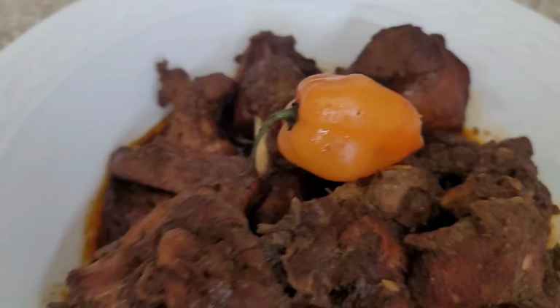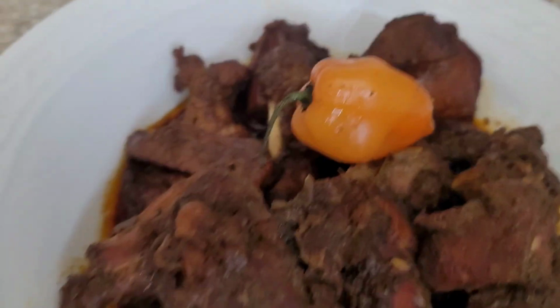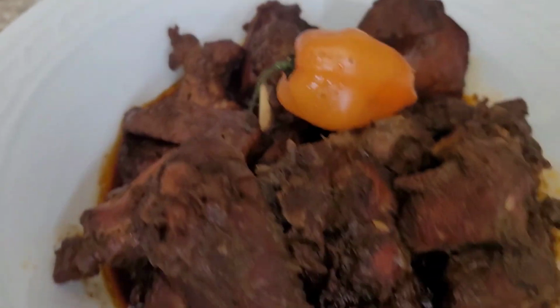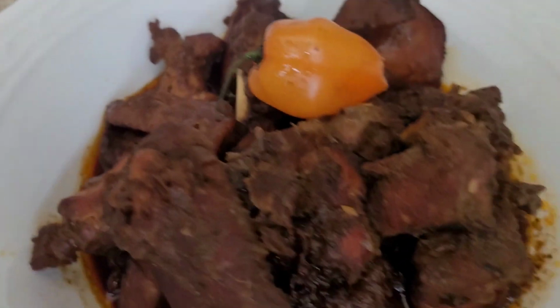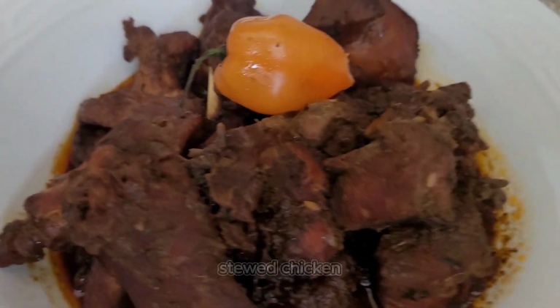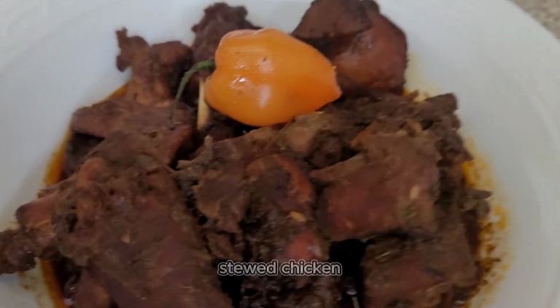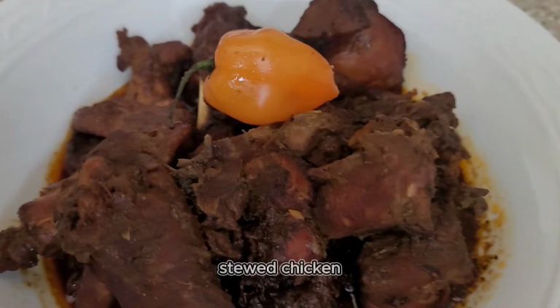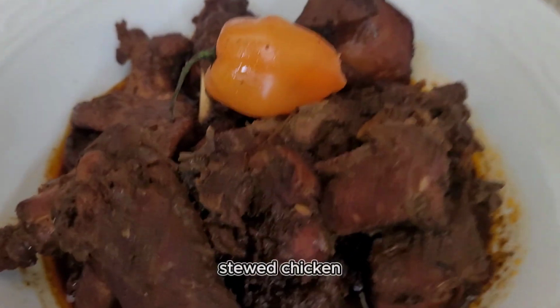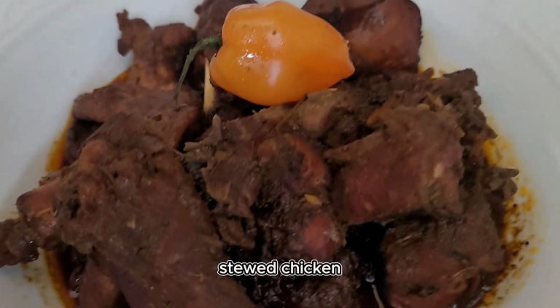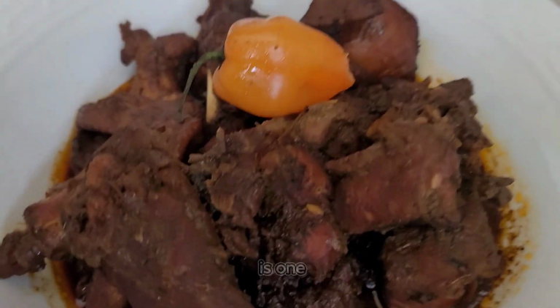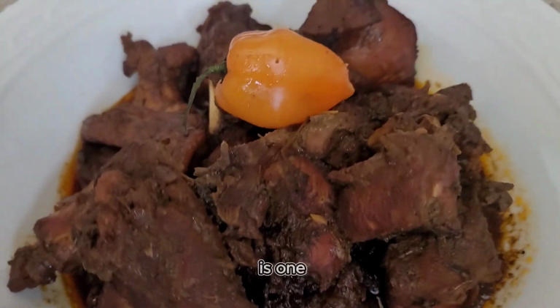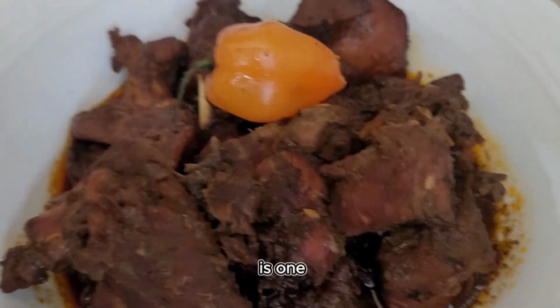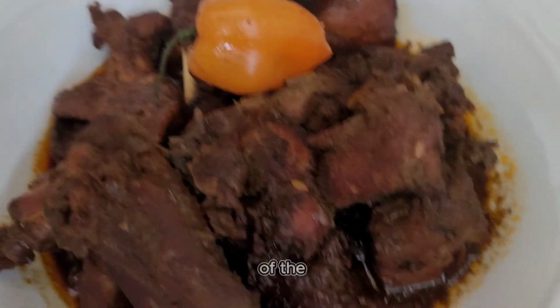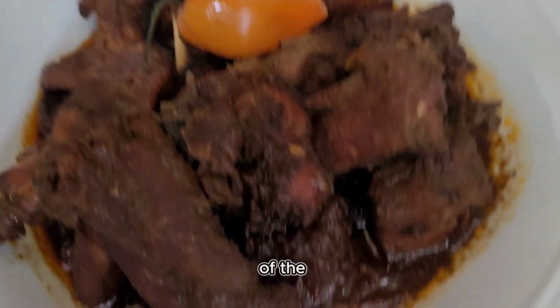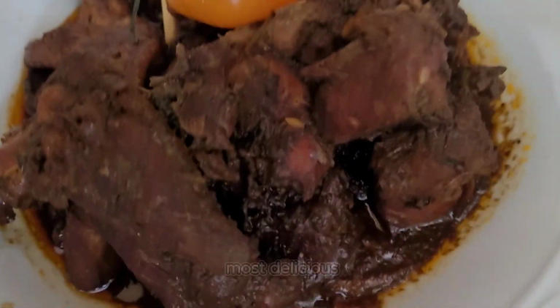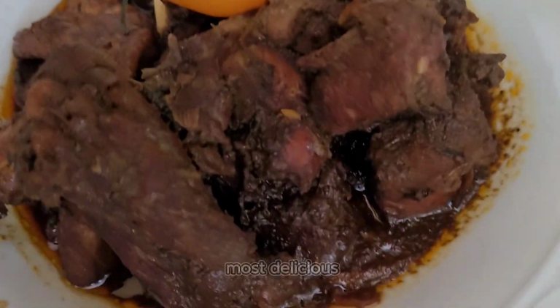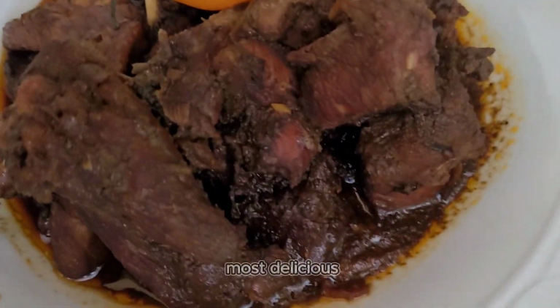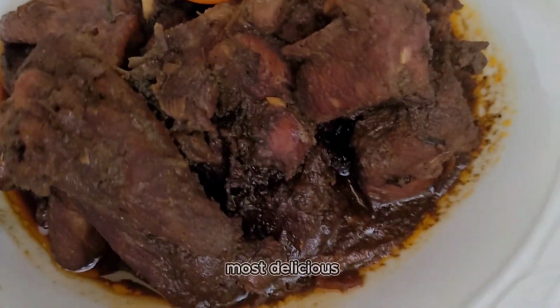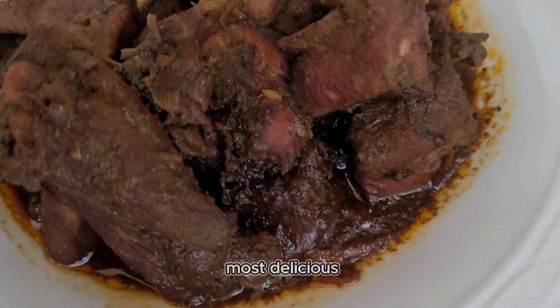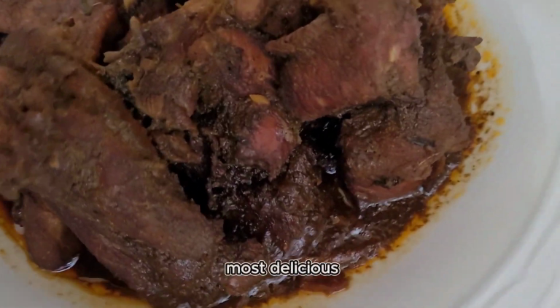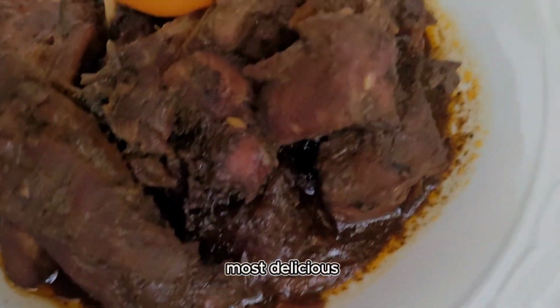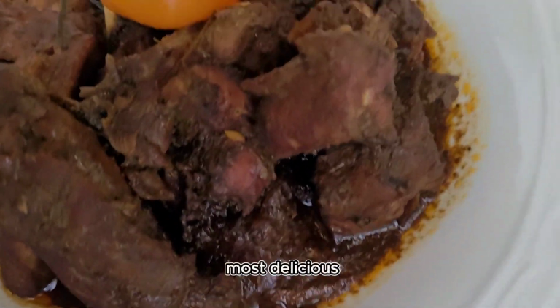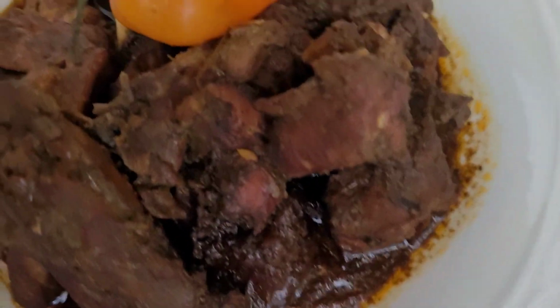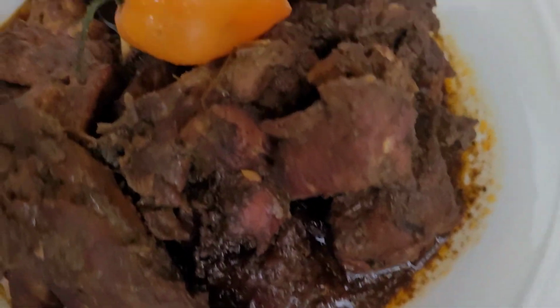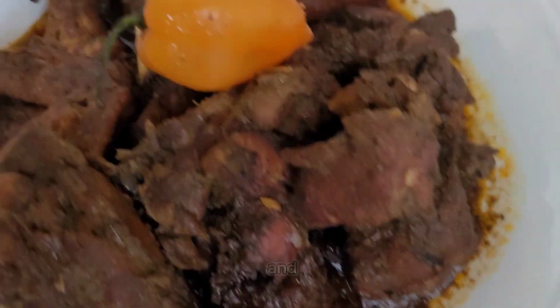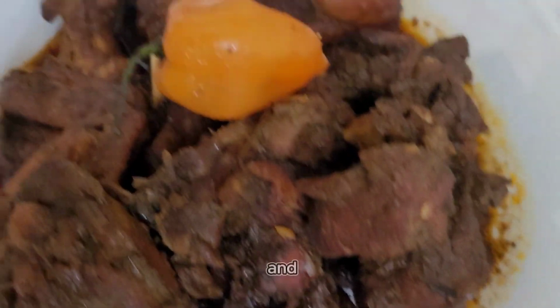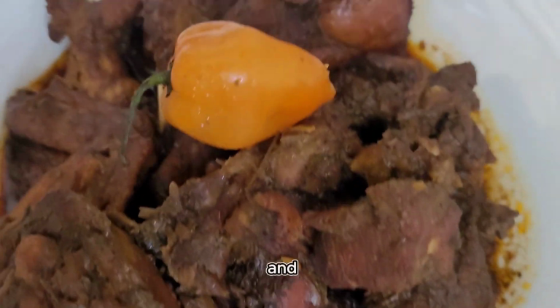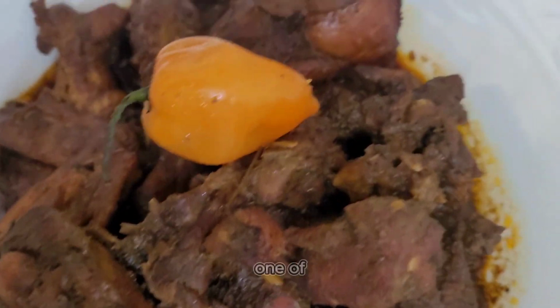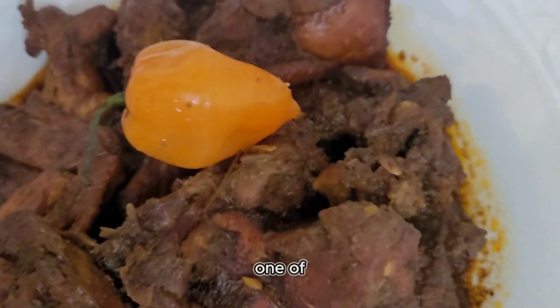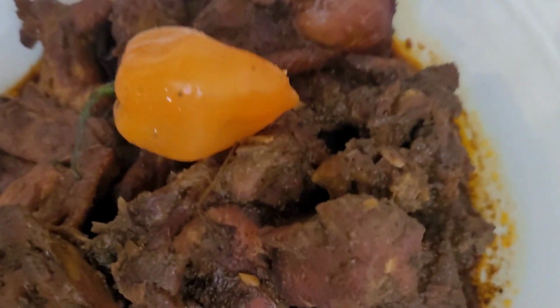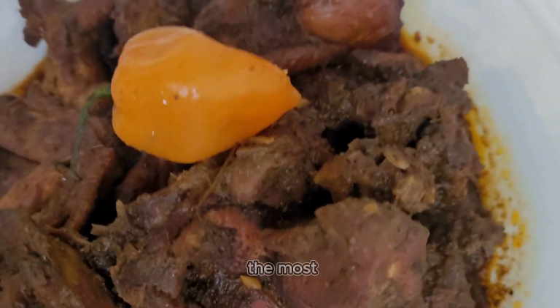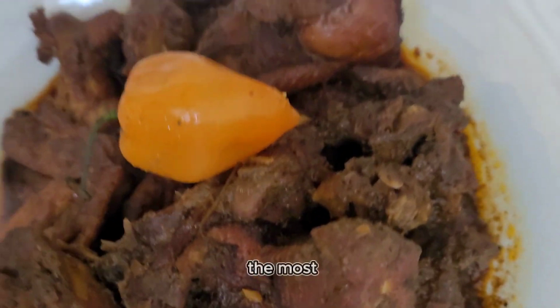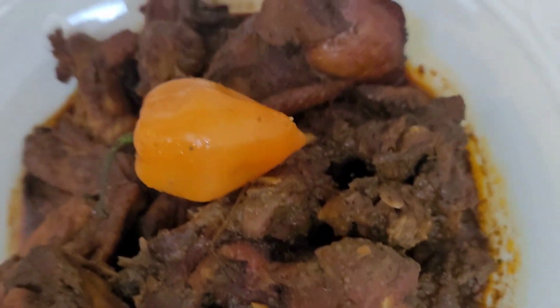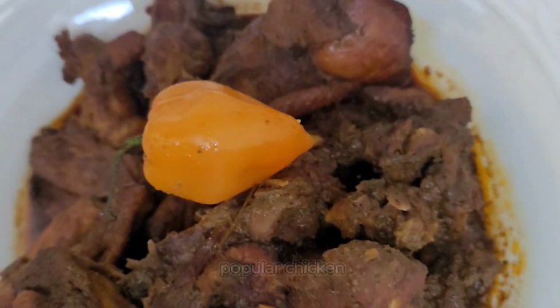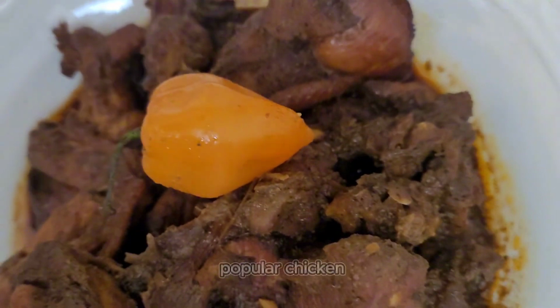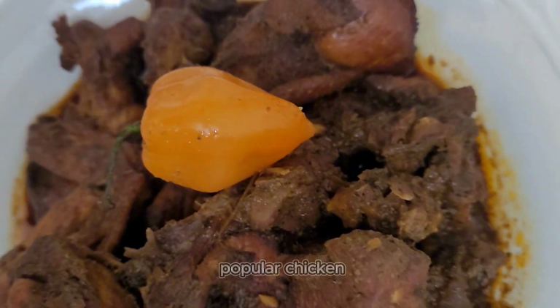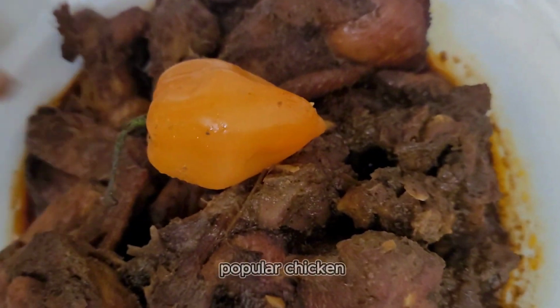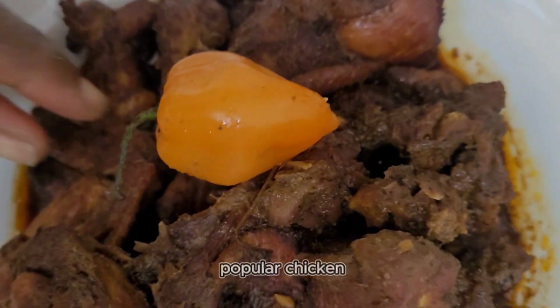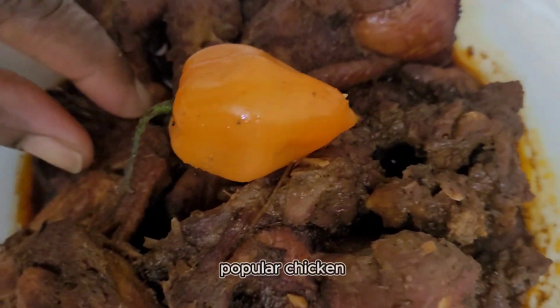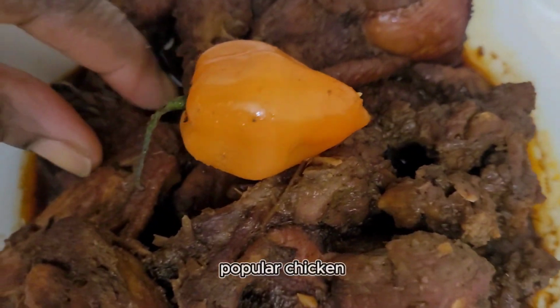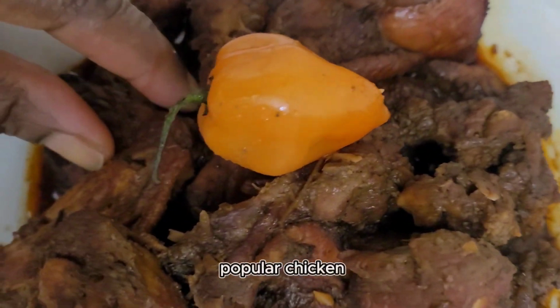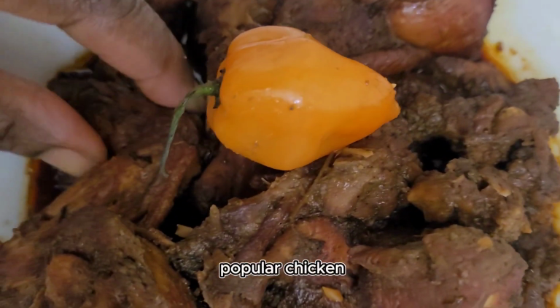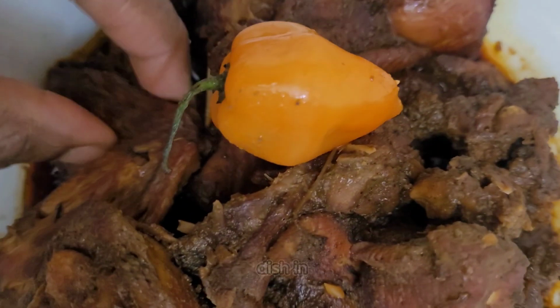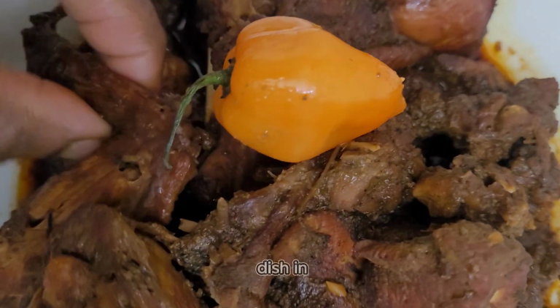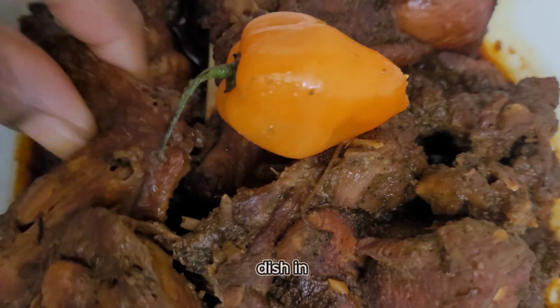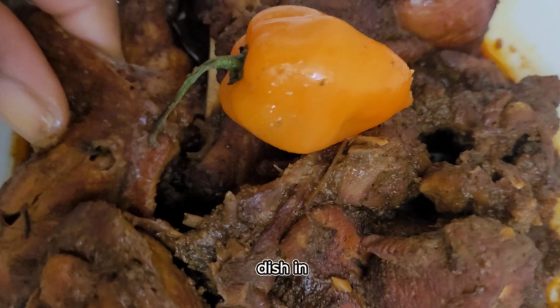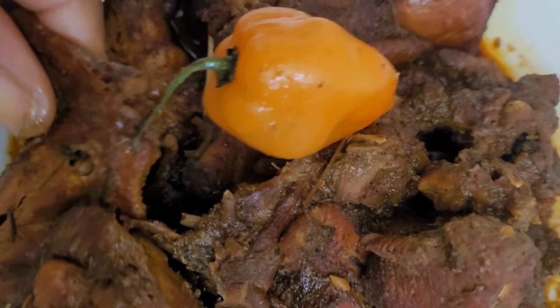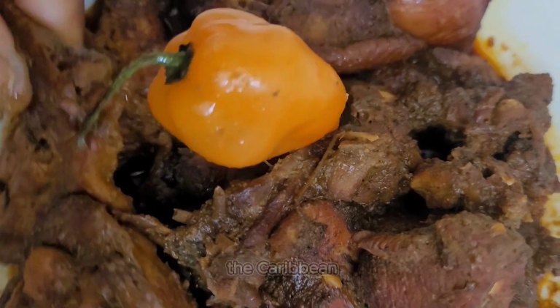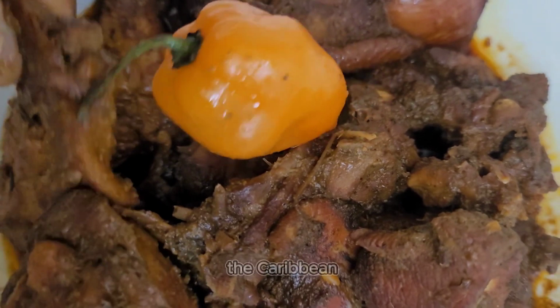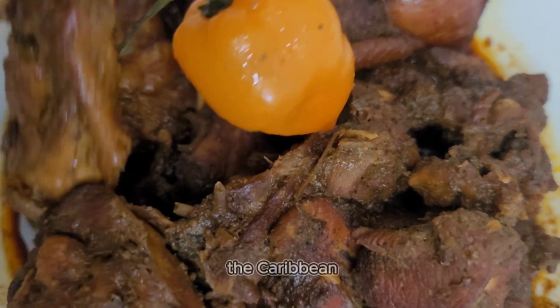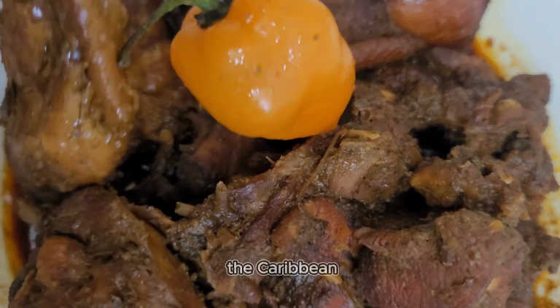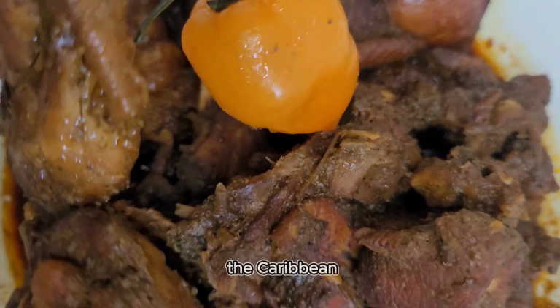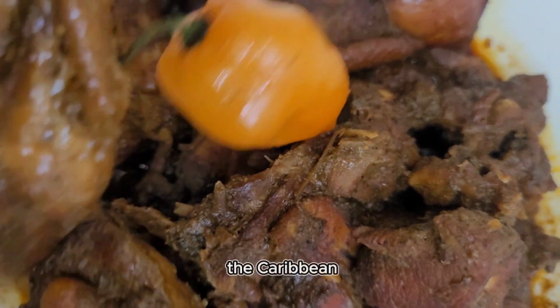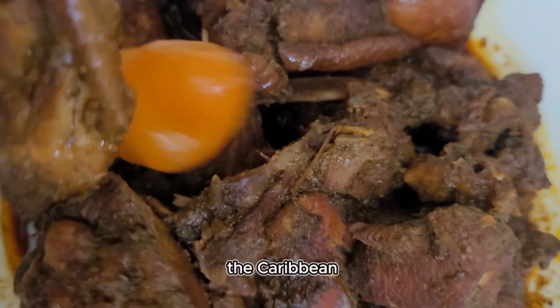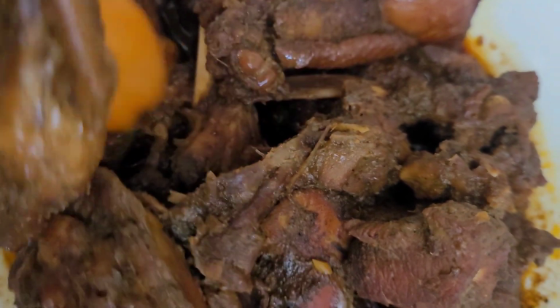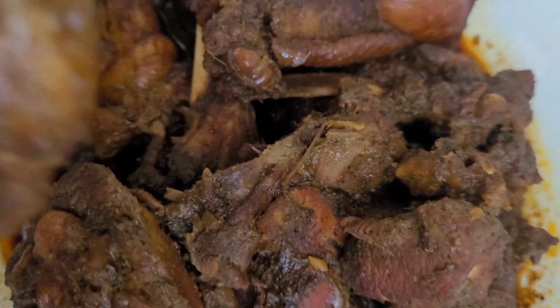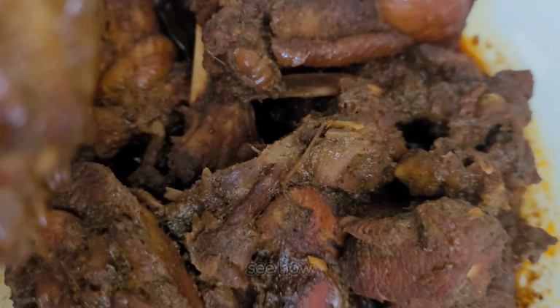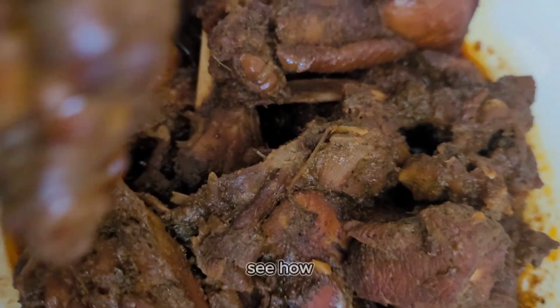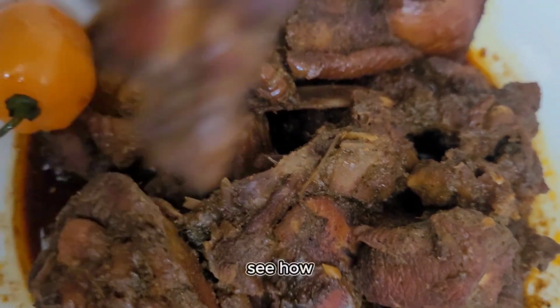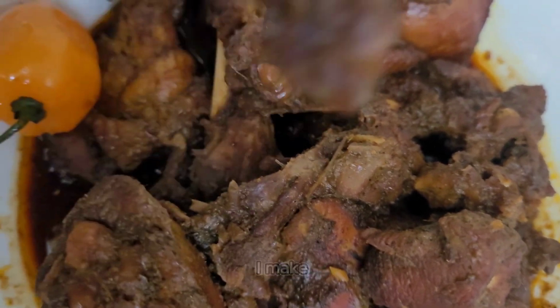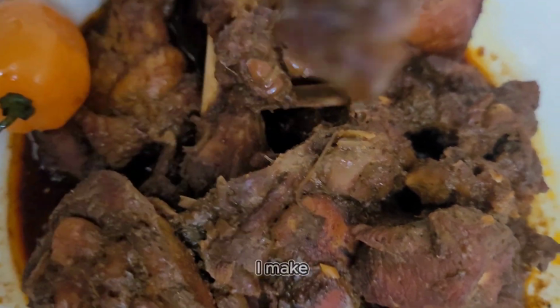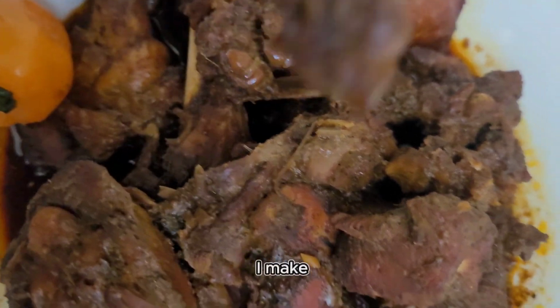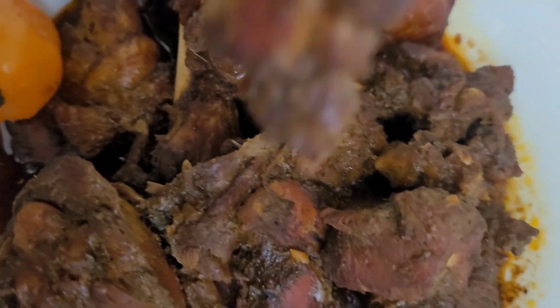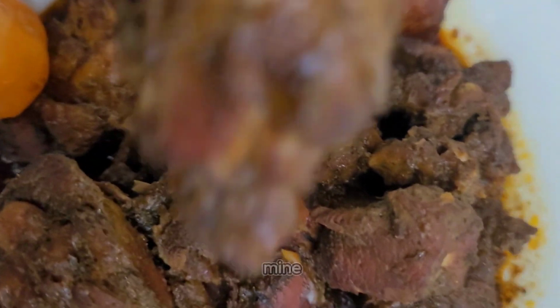Stewed chicken is one of the most delicious and one of the most popular chicken dishes in the Caribbean. See how I make mine.